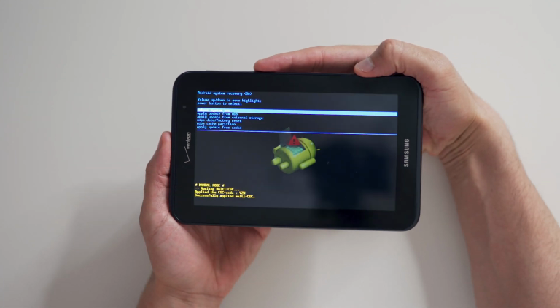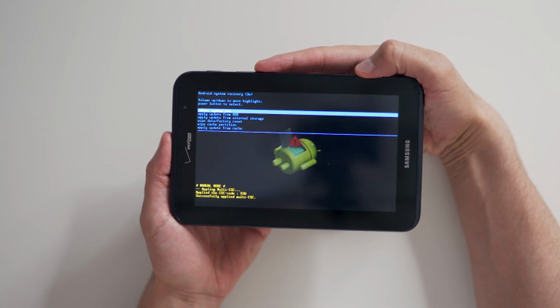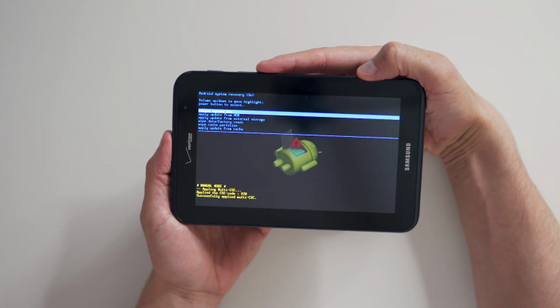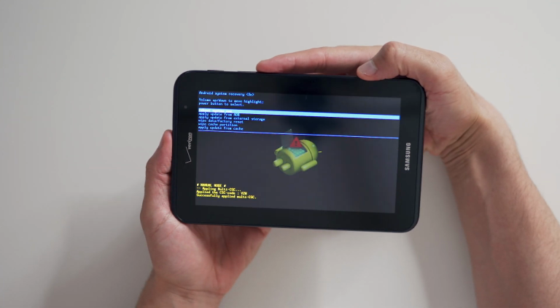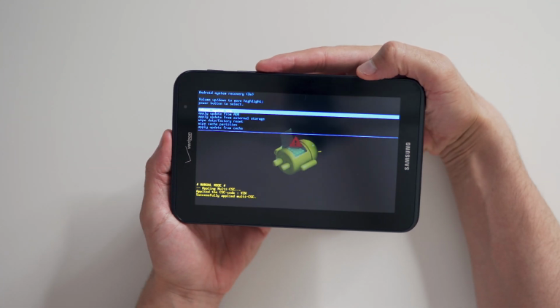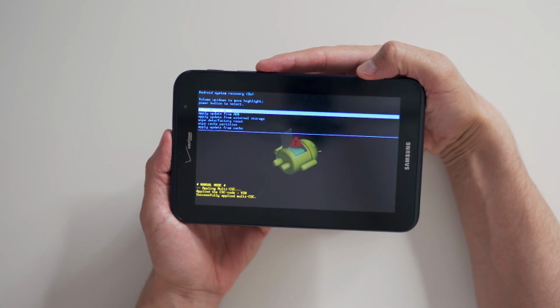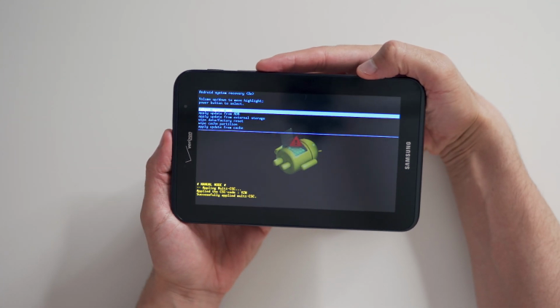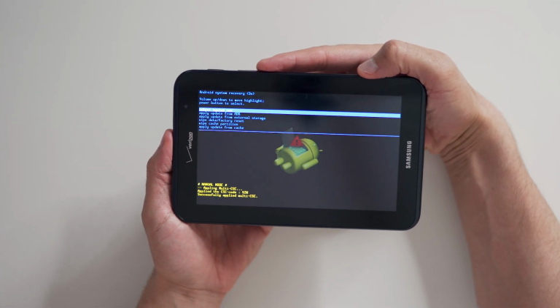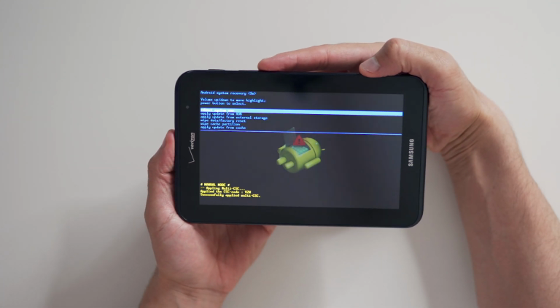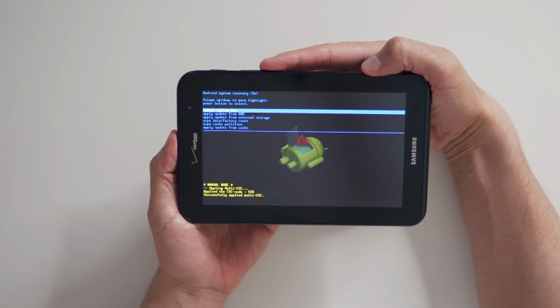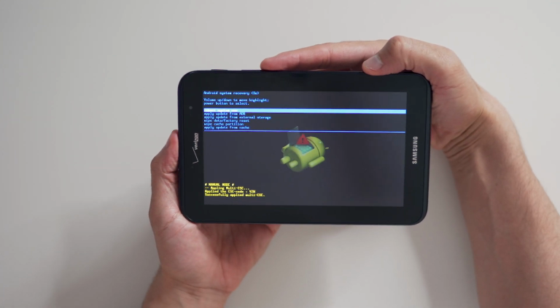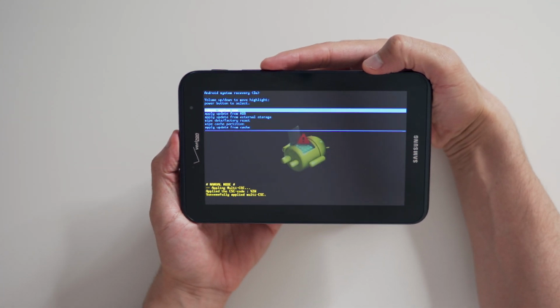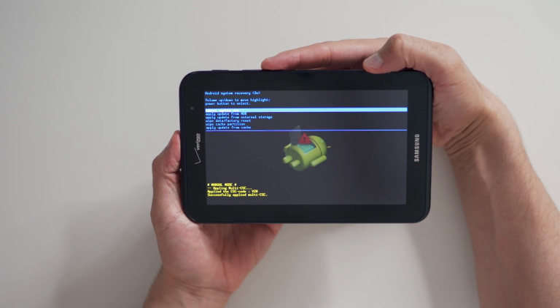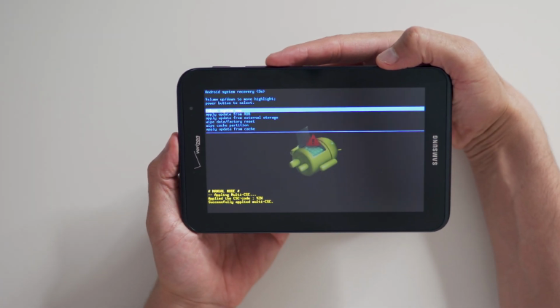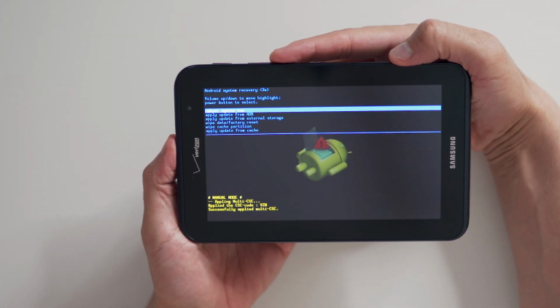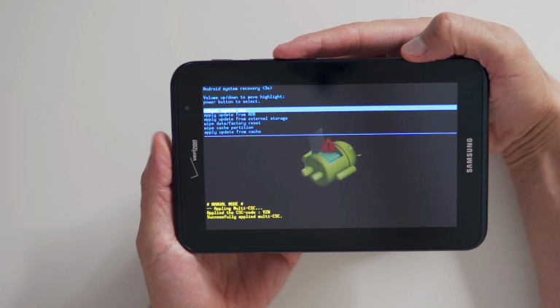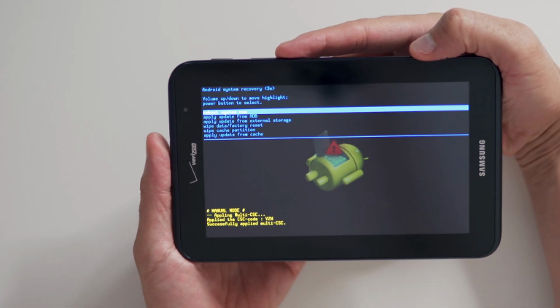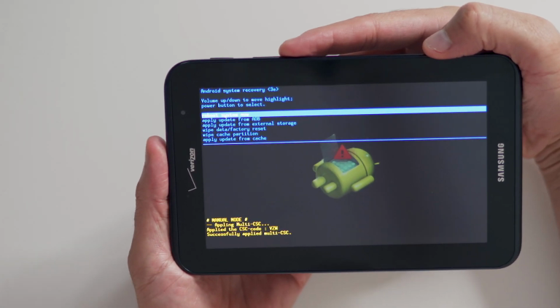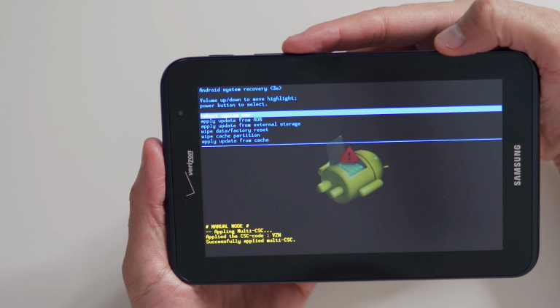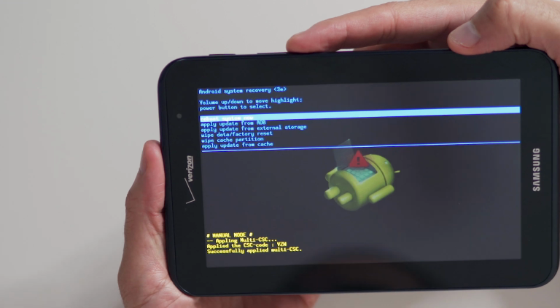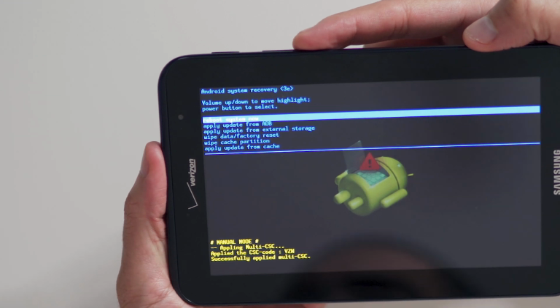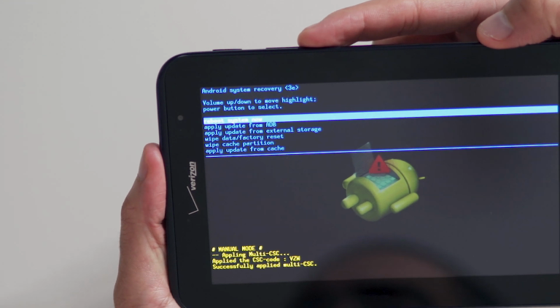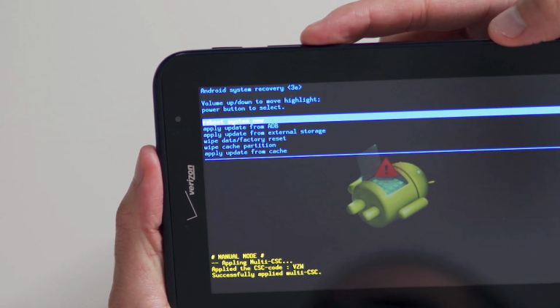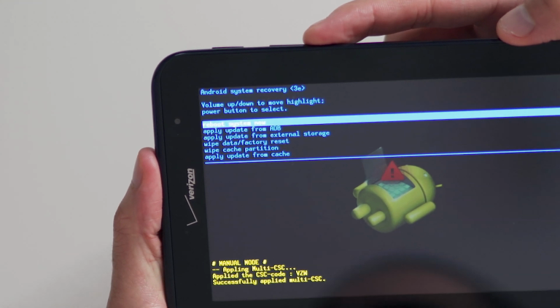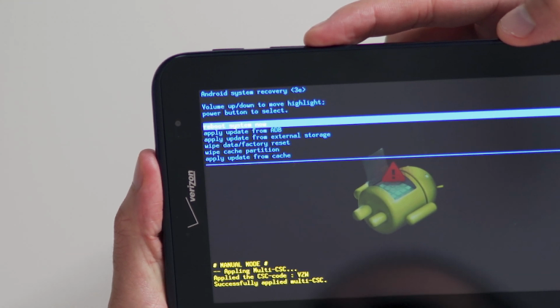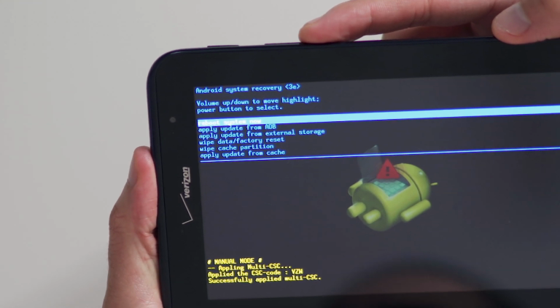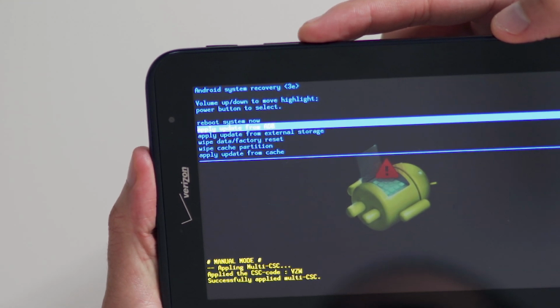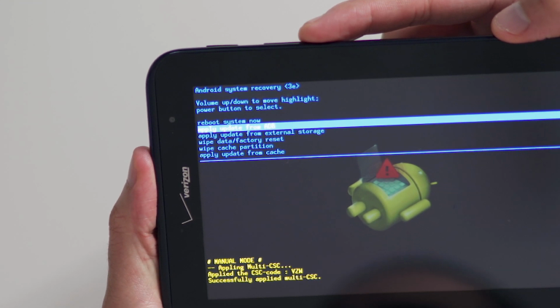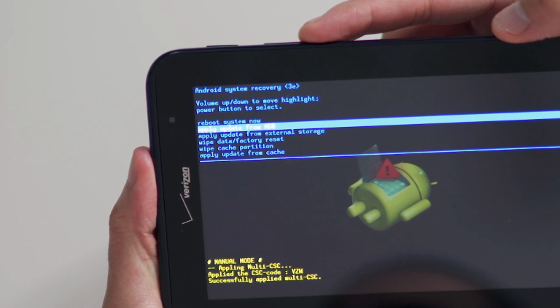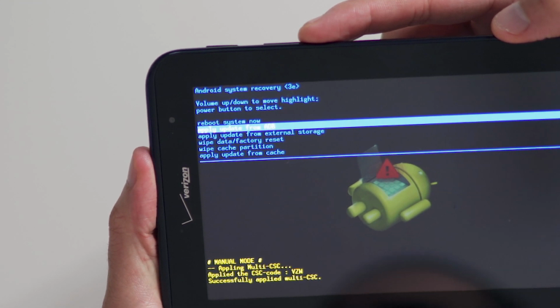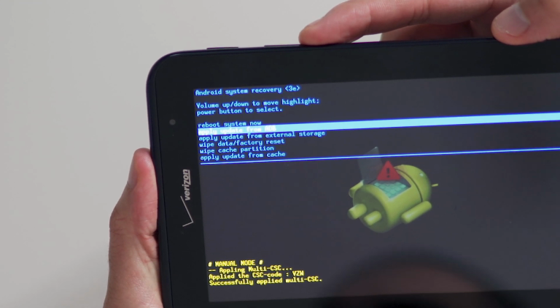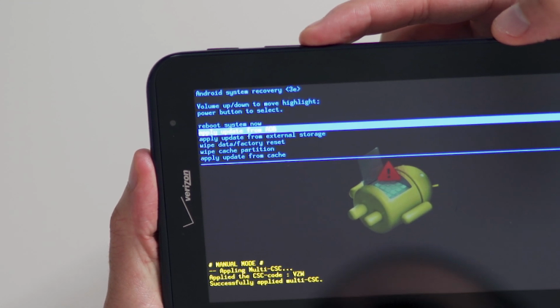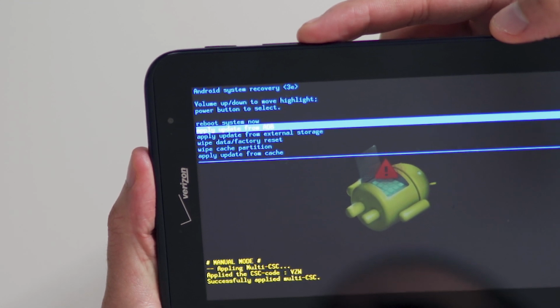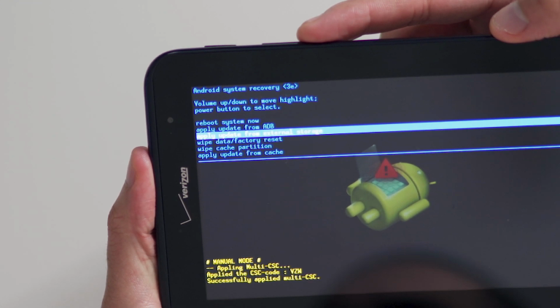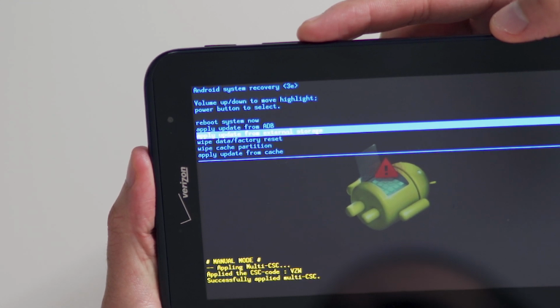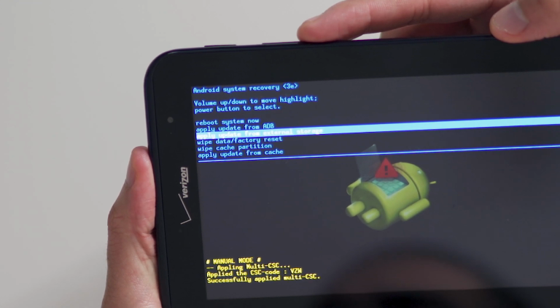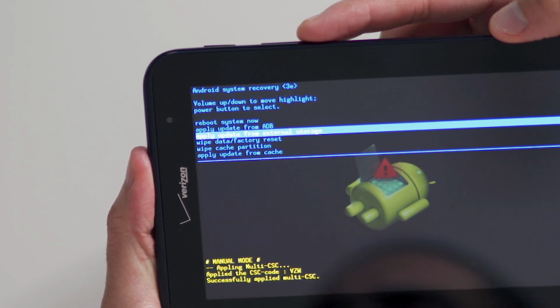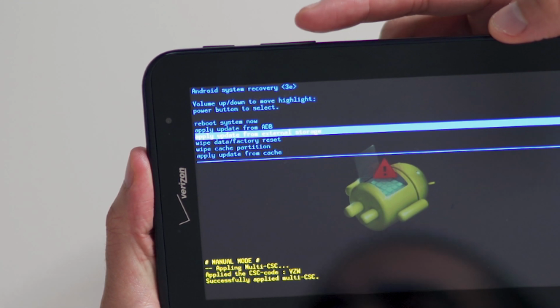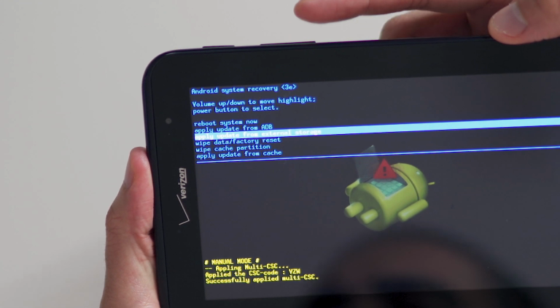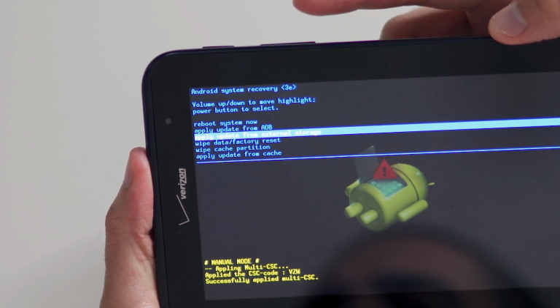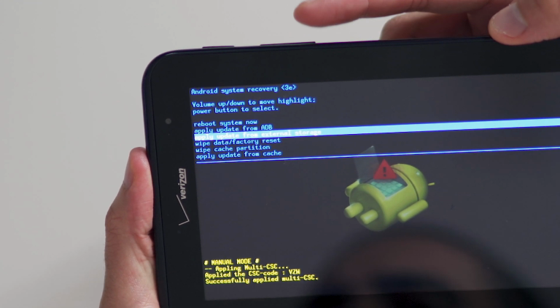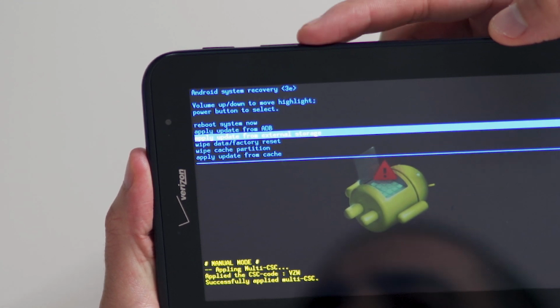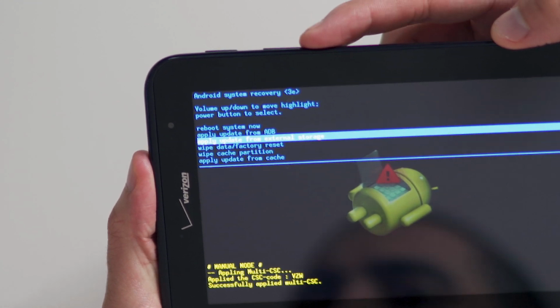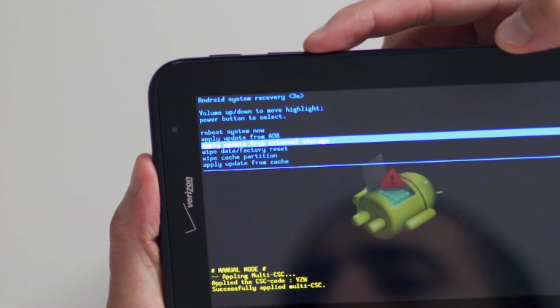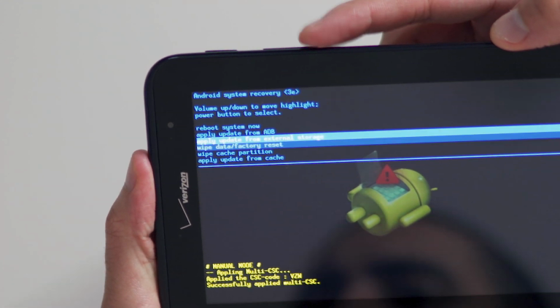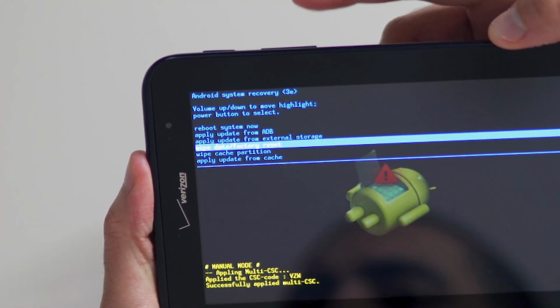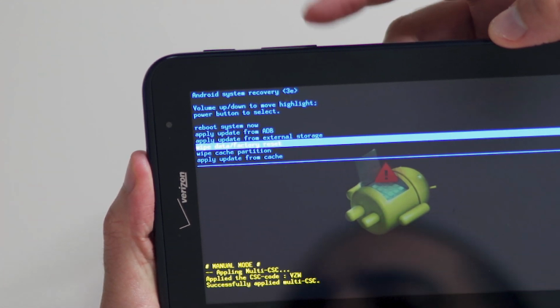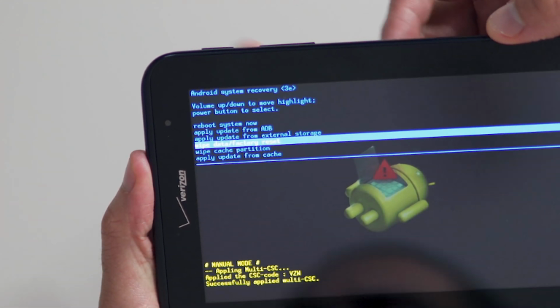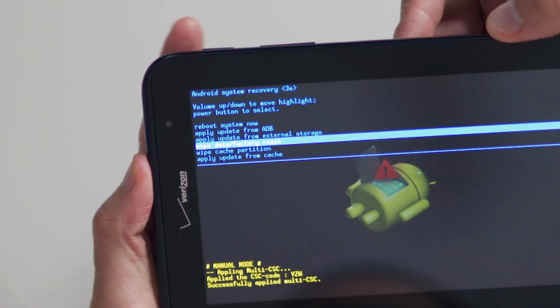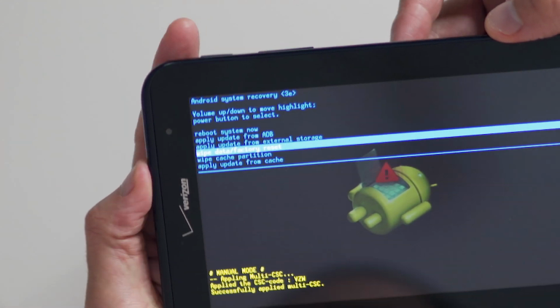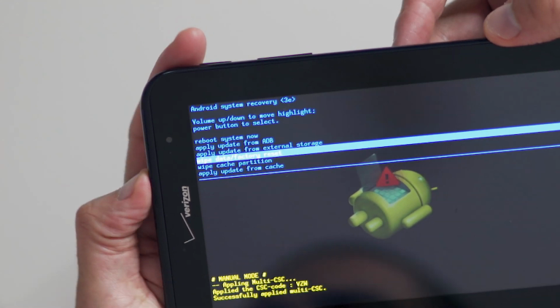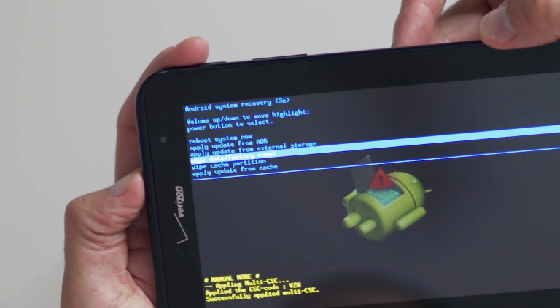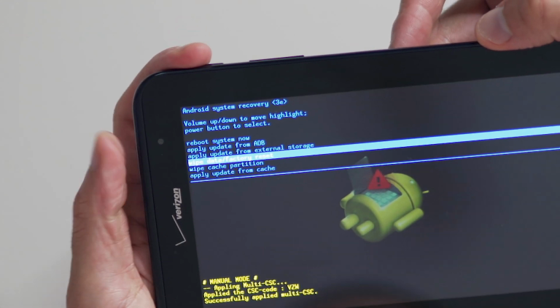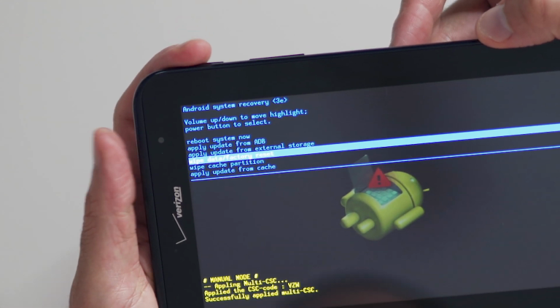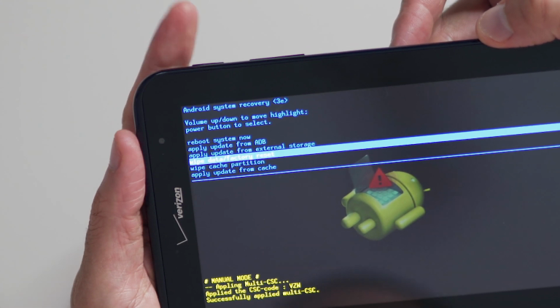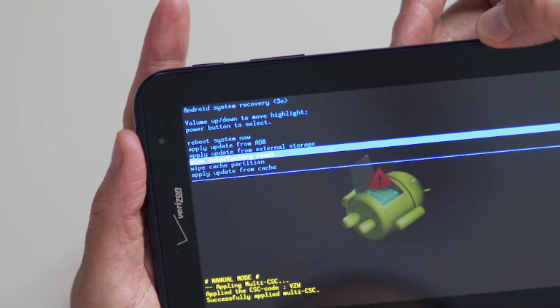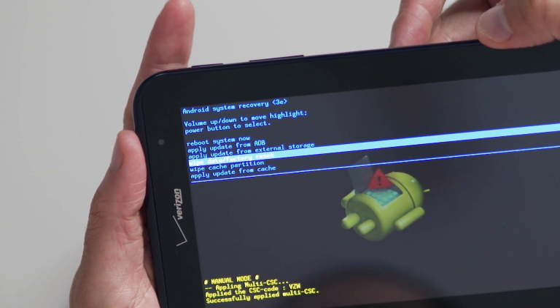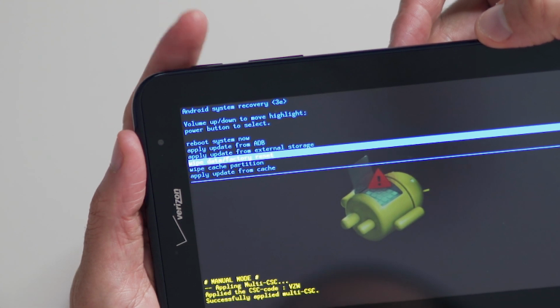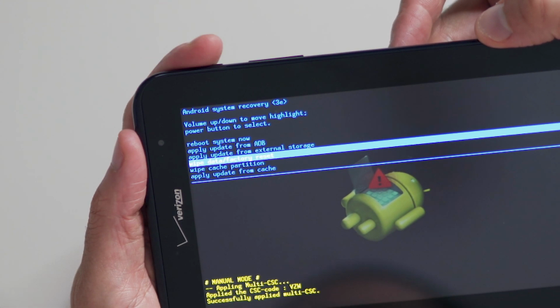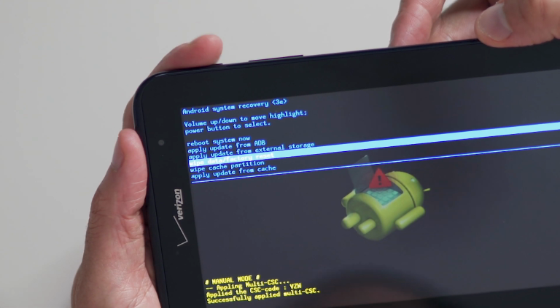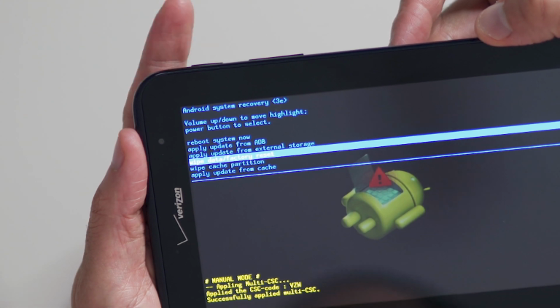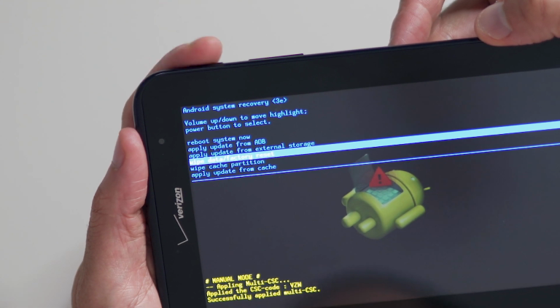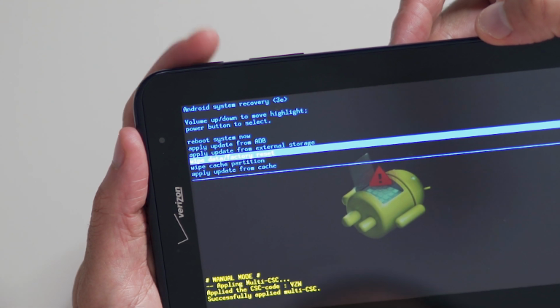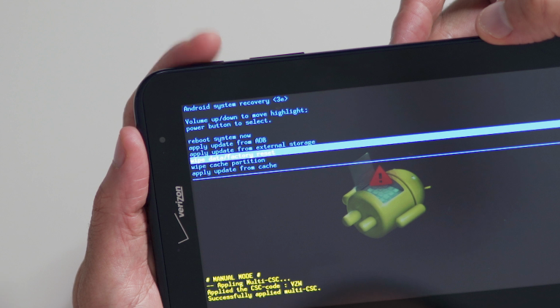When the Android recovery screen appears, use the volume down button to navigate to wipe data, factory reset, and press the power button to select.